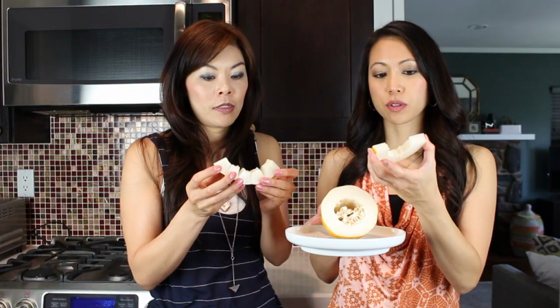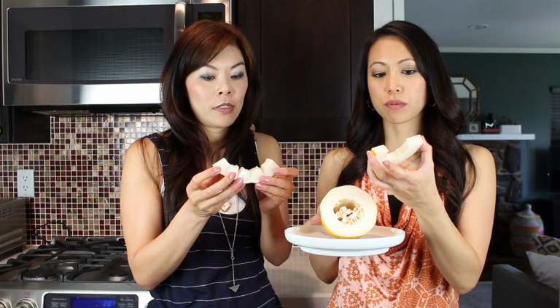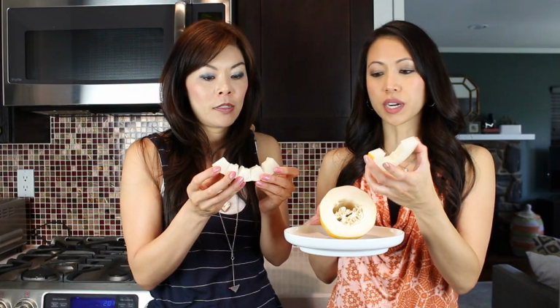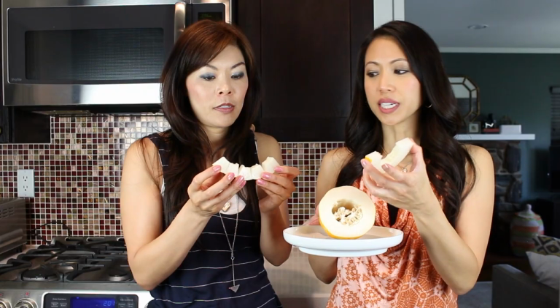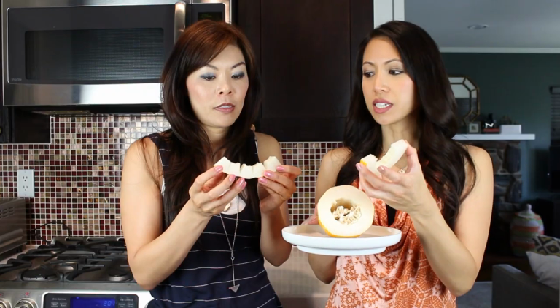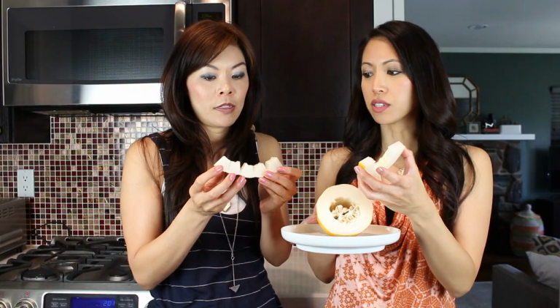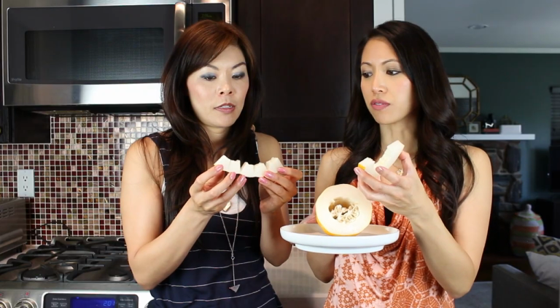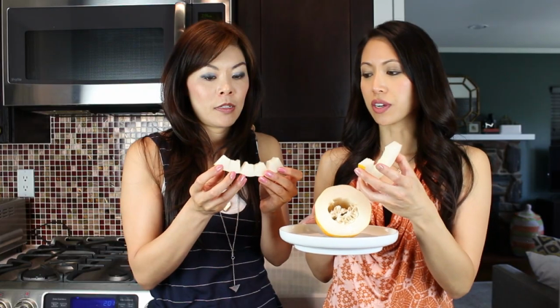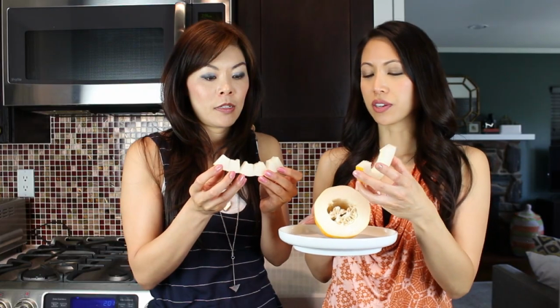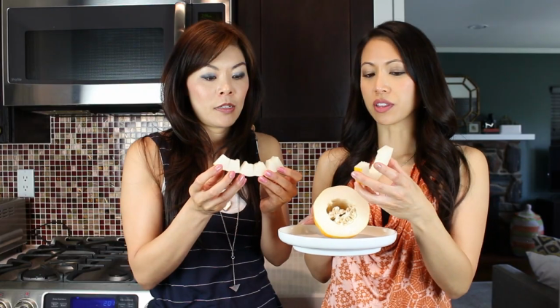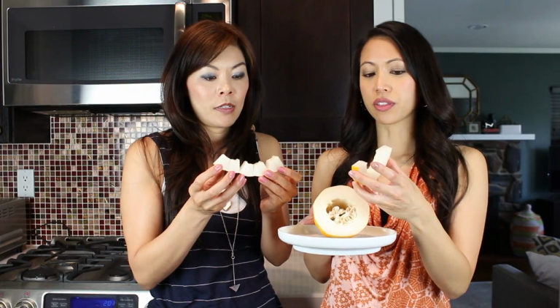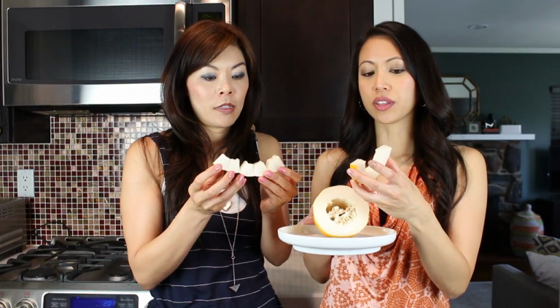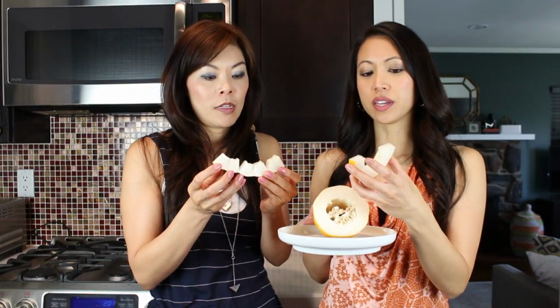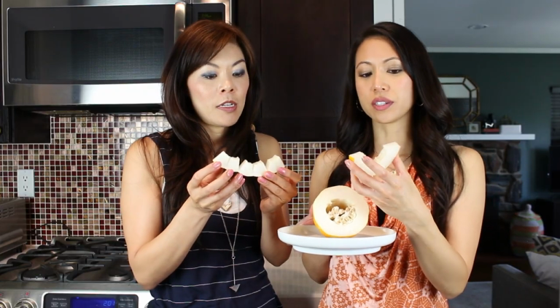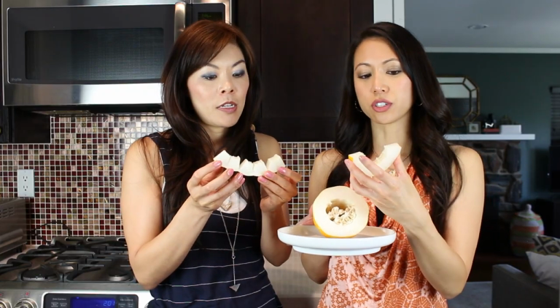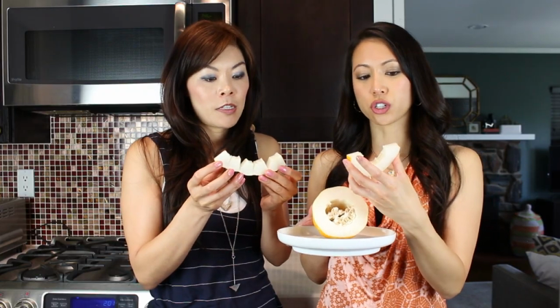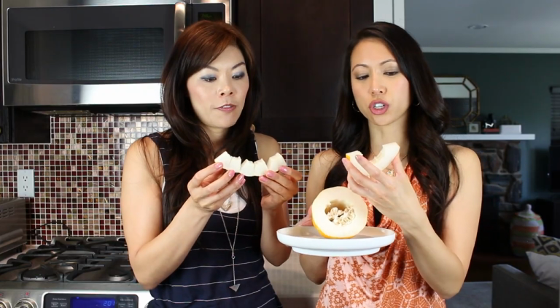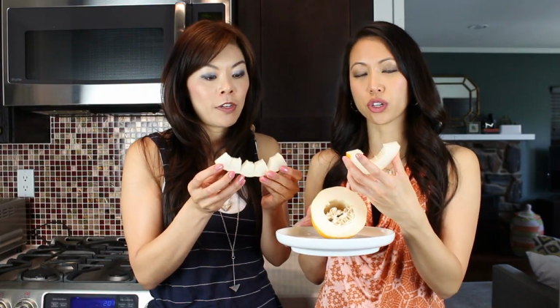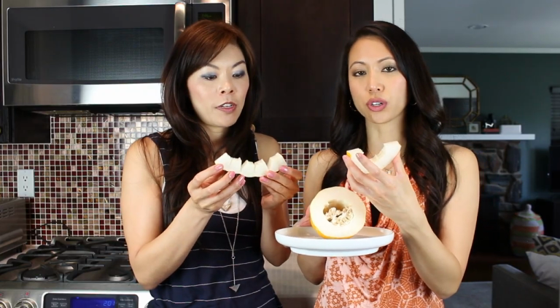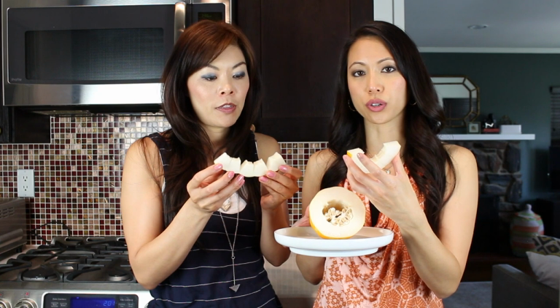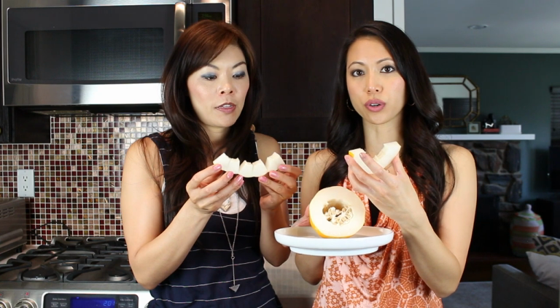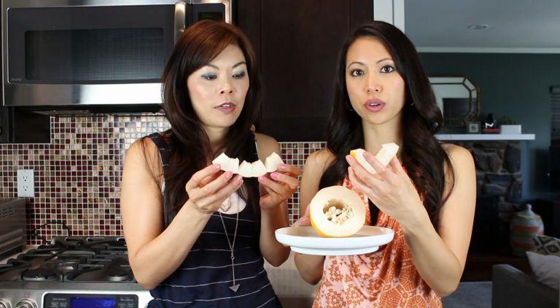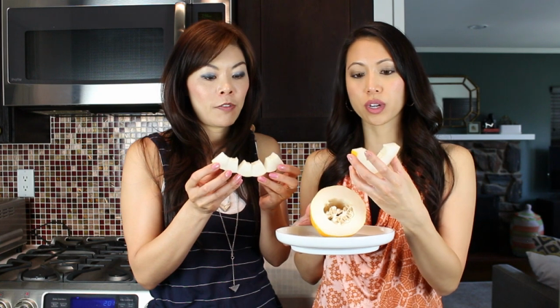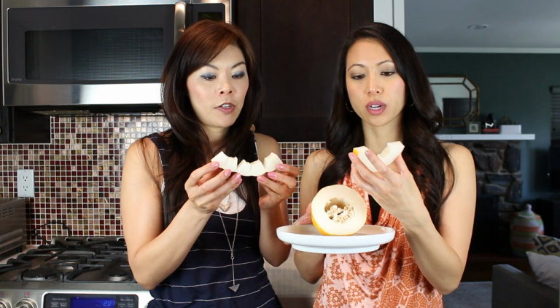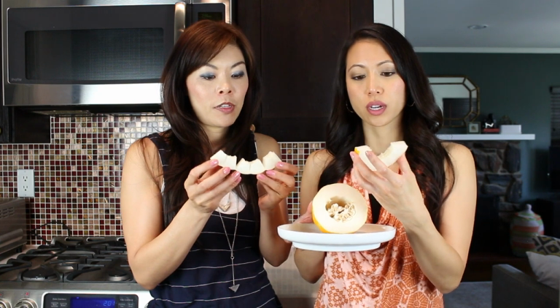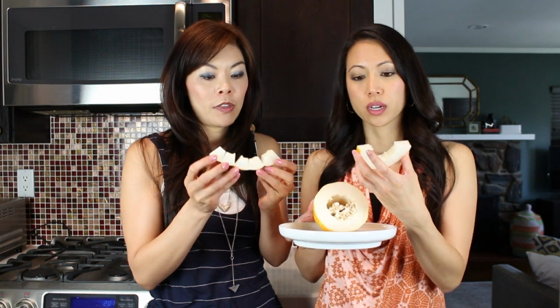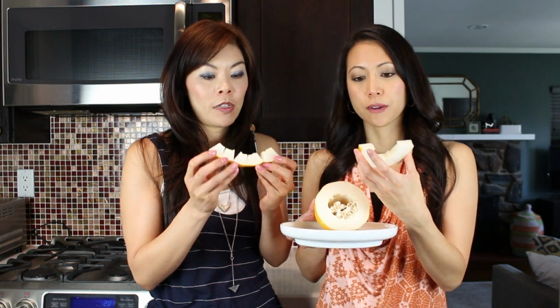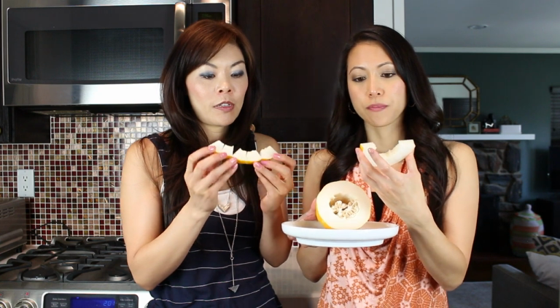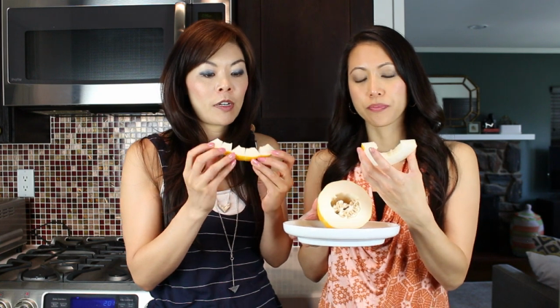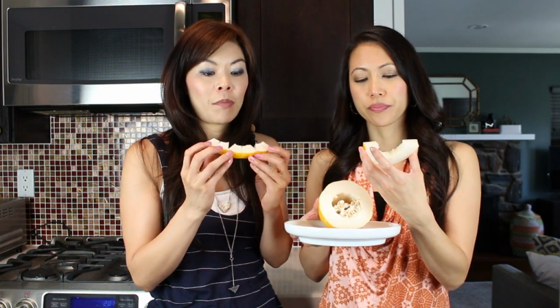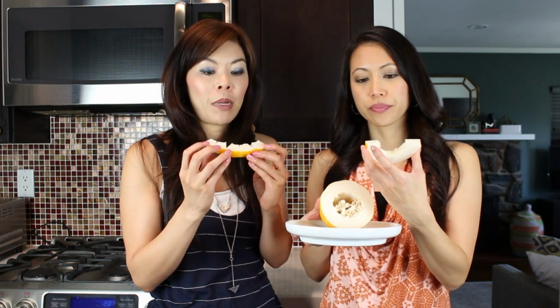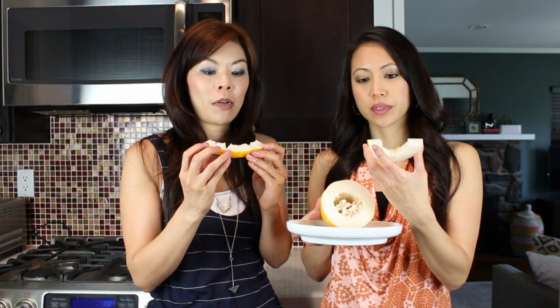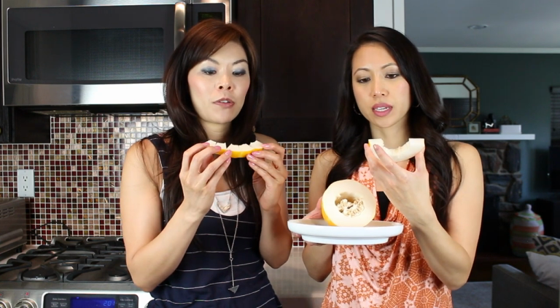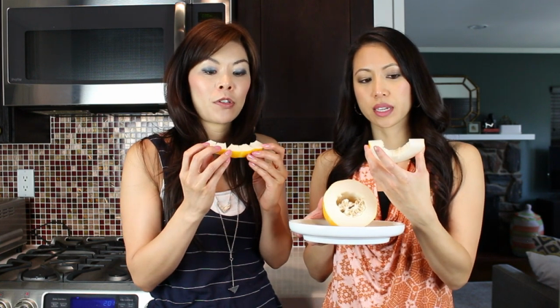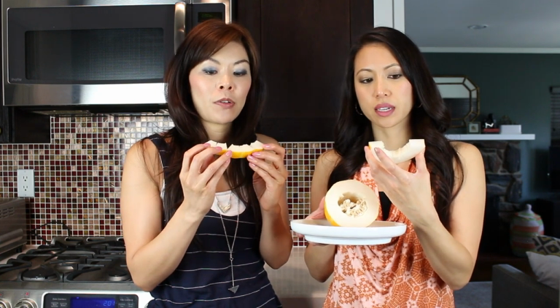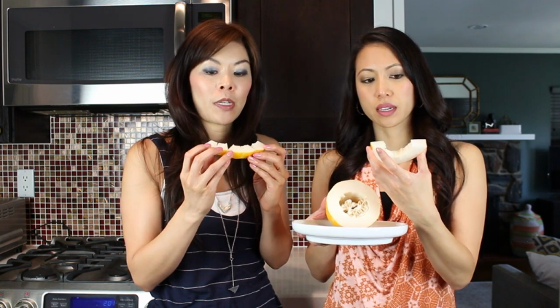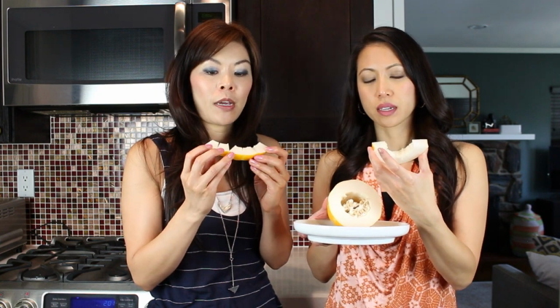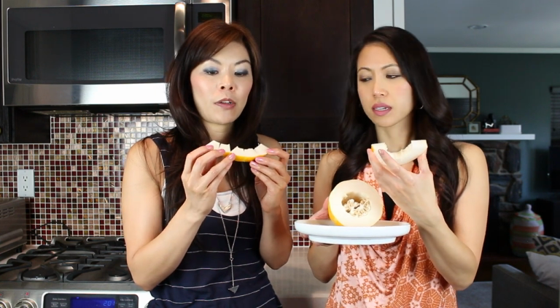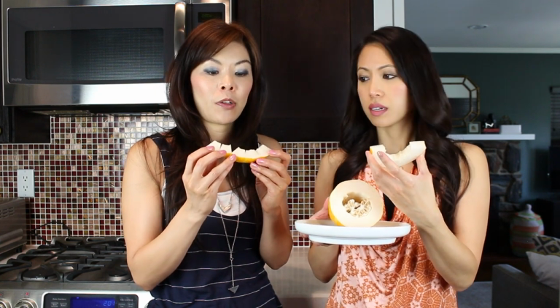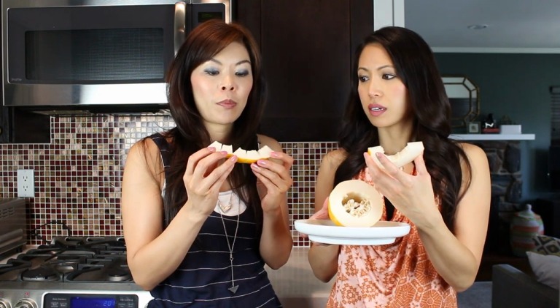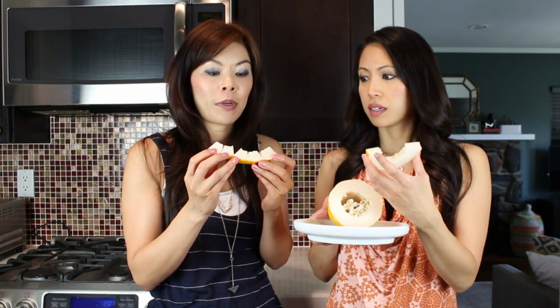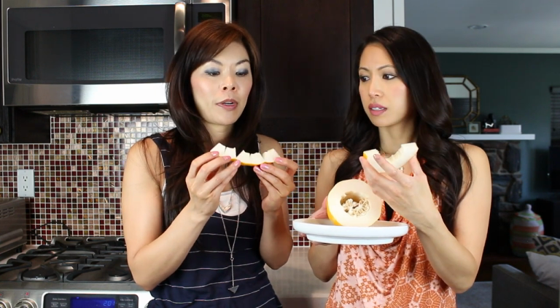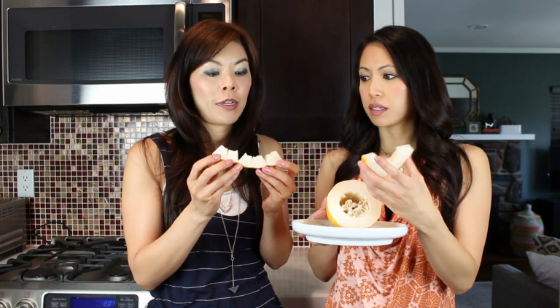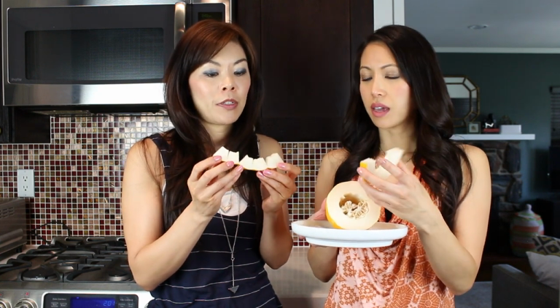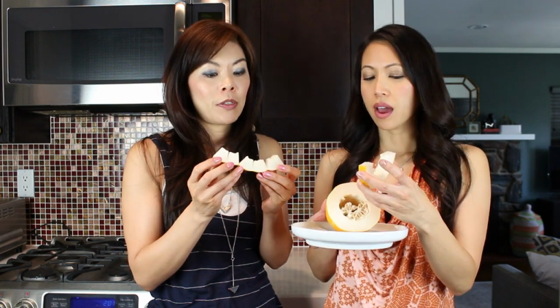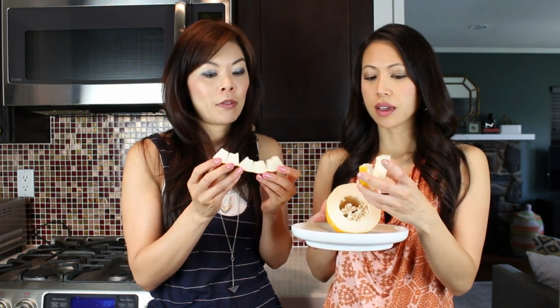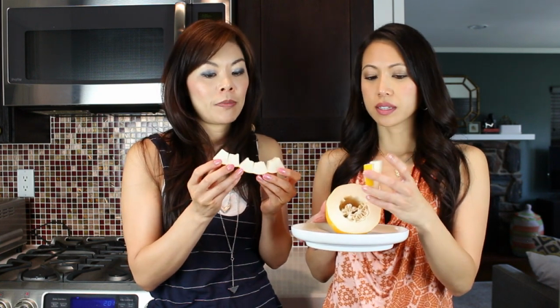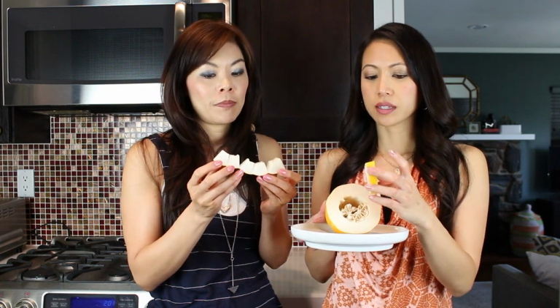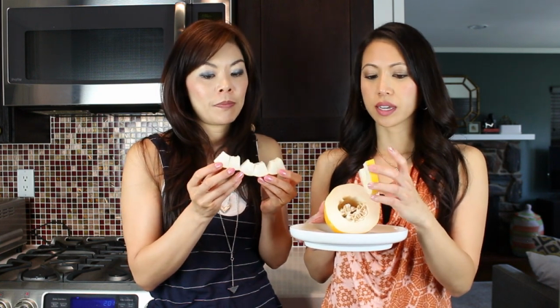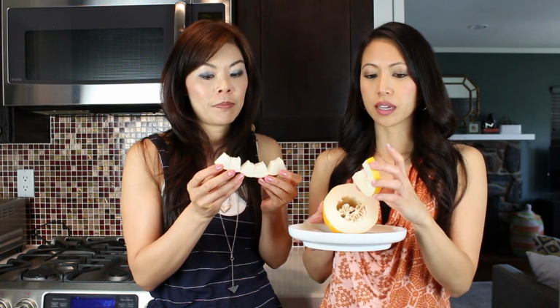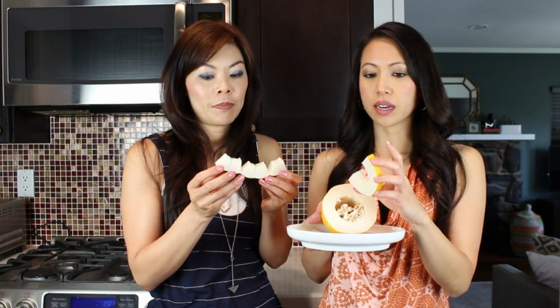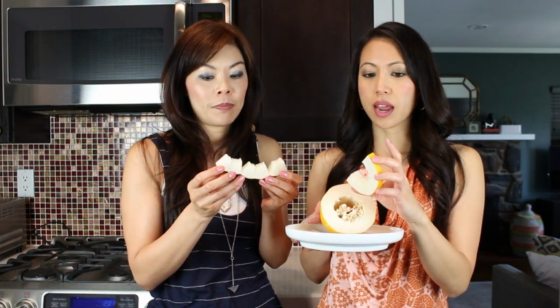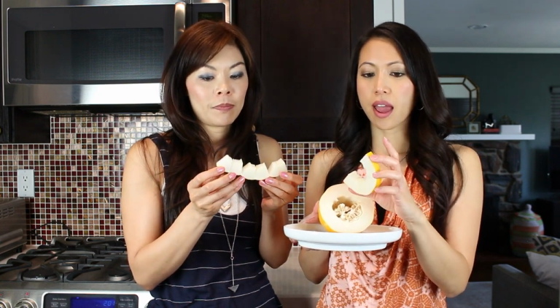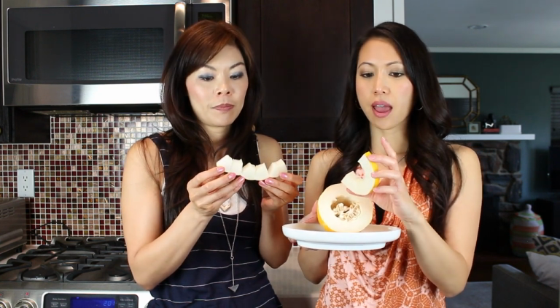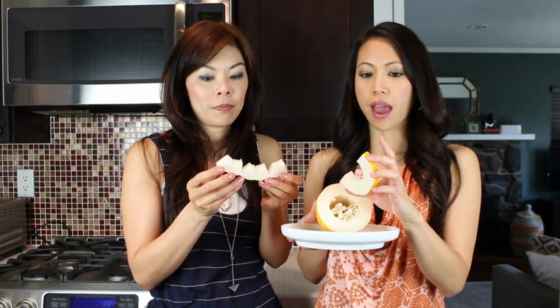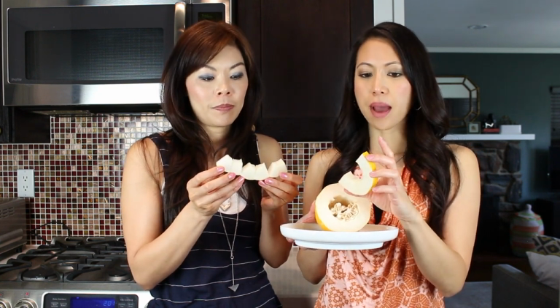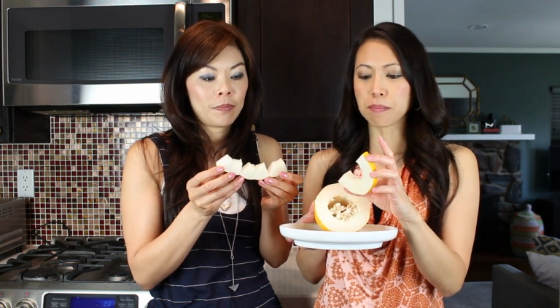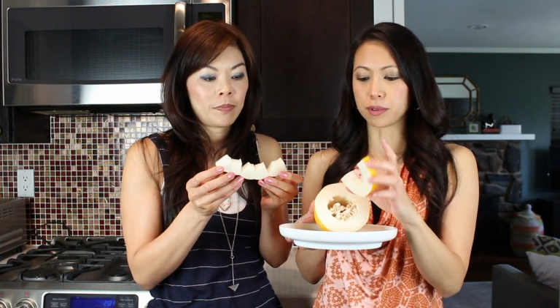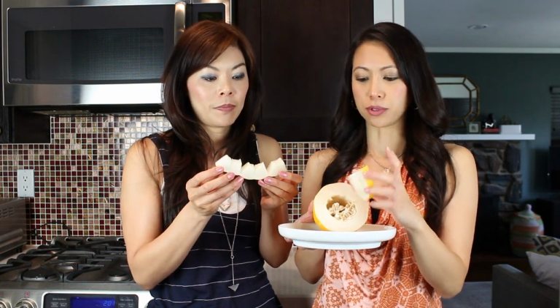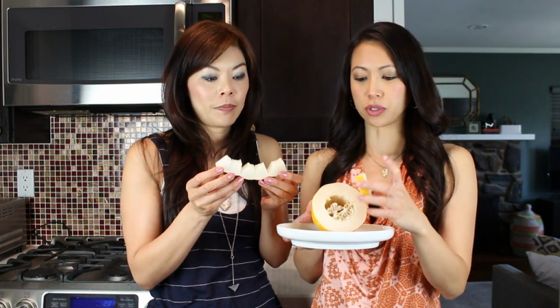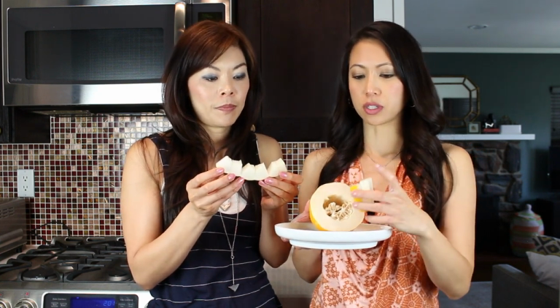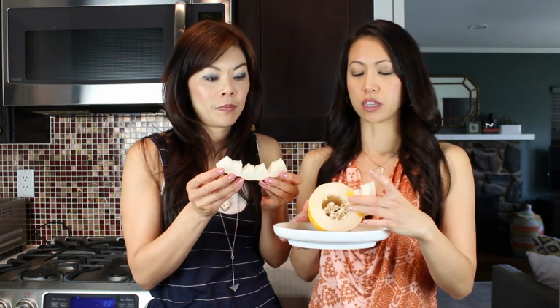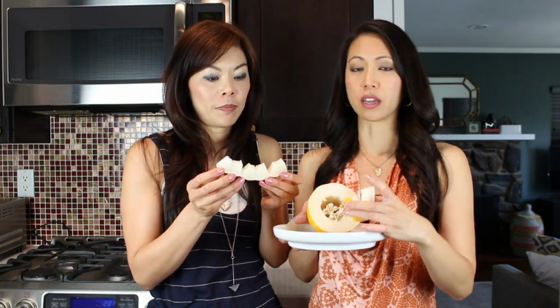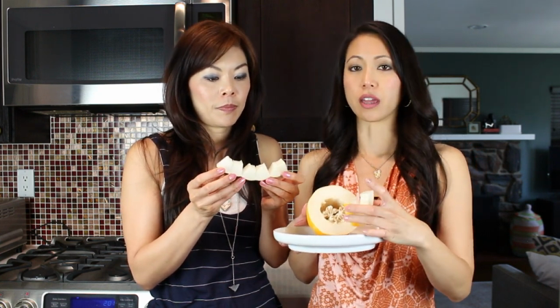The rind is very thin — very thin compared to a cantaloupe or honeydew. It's like an apple skin.